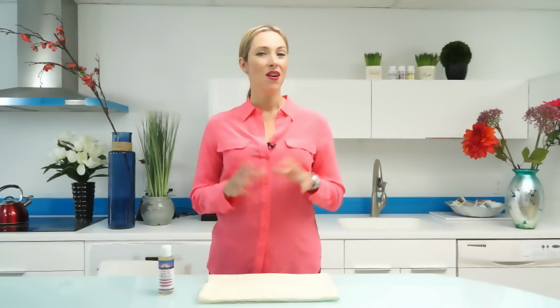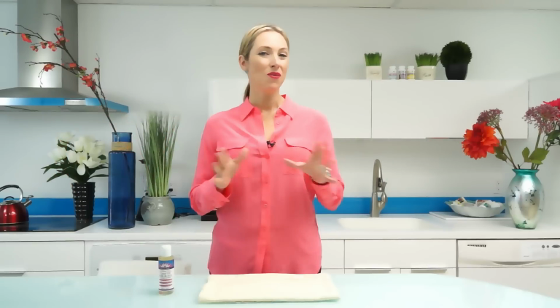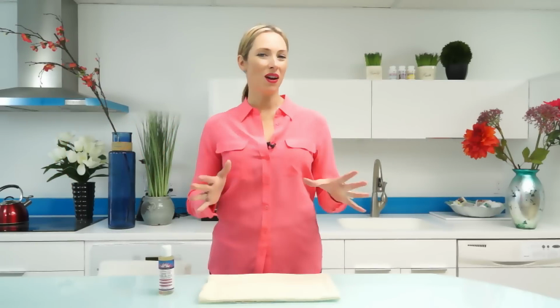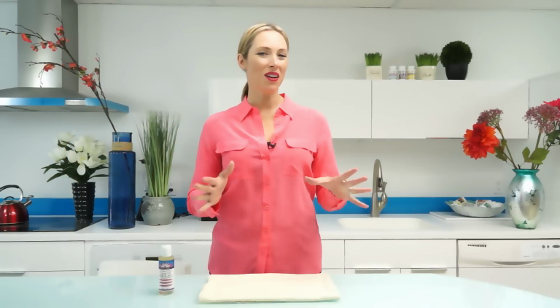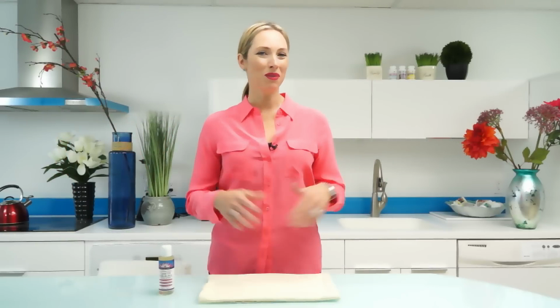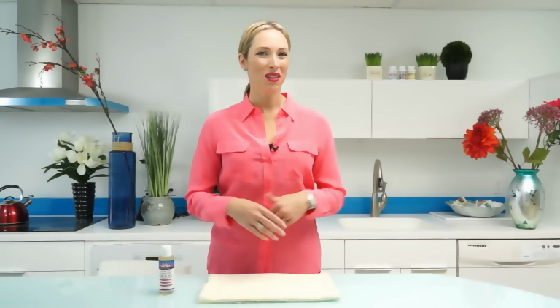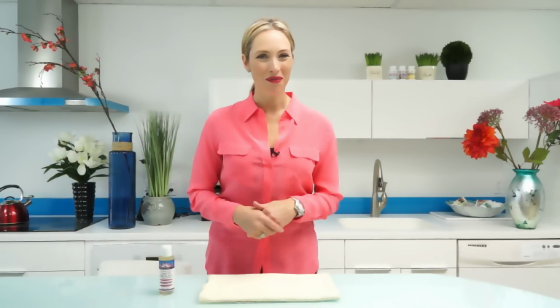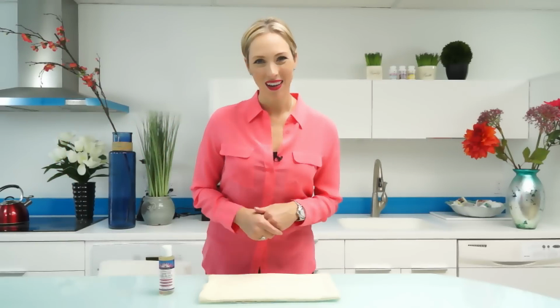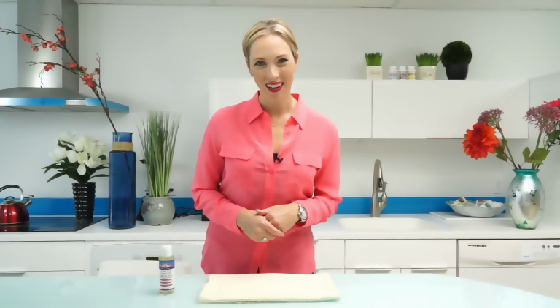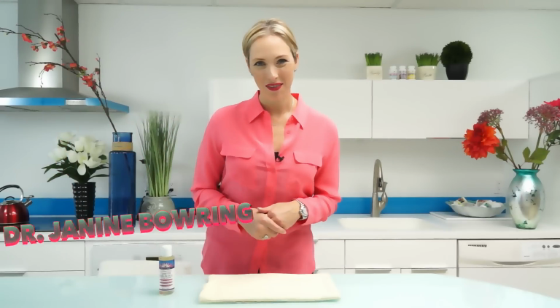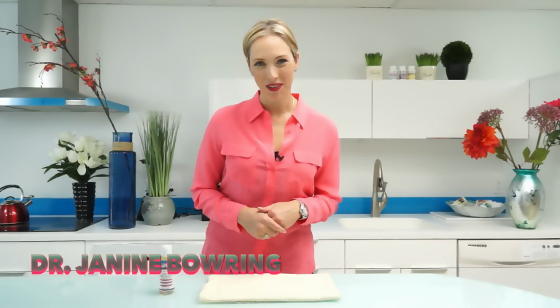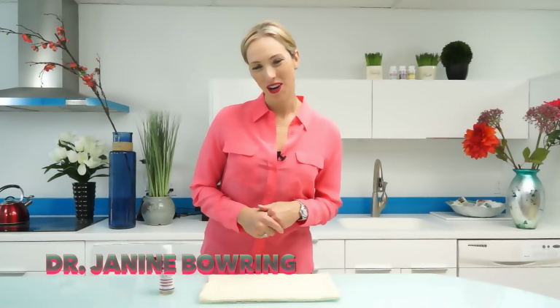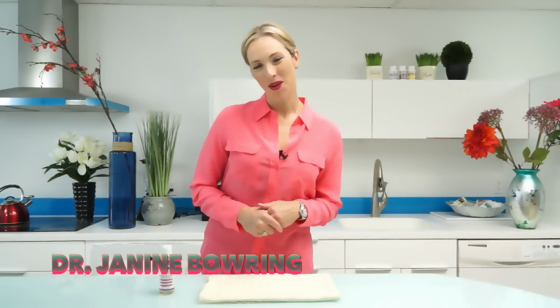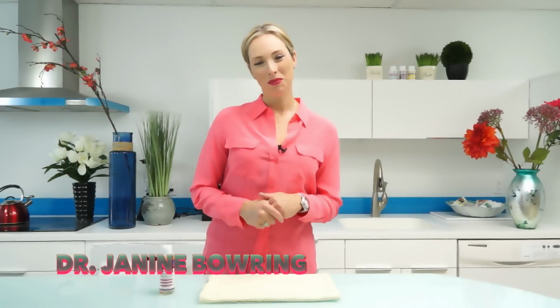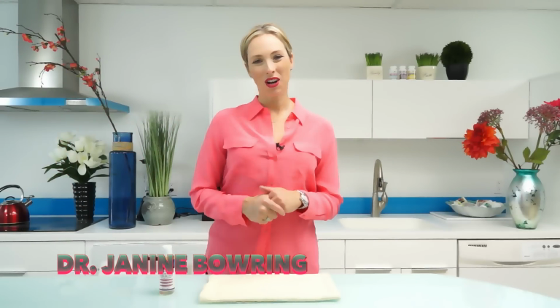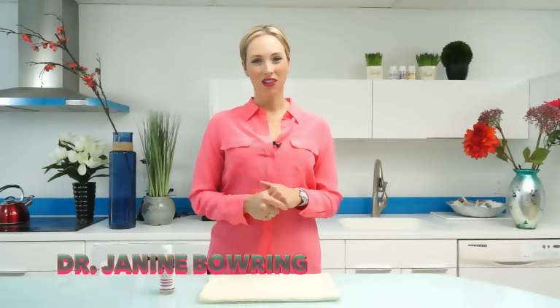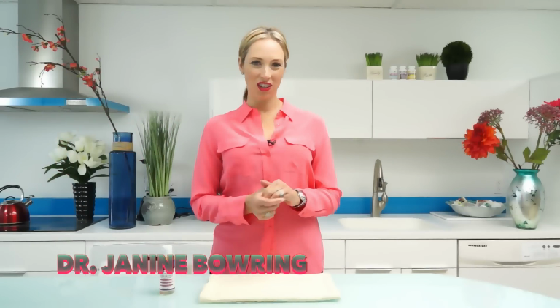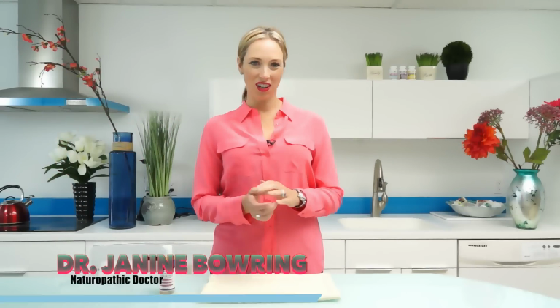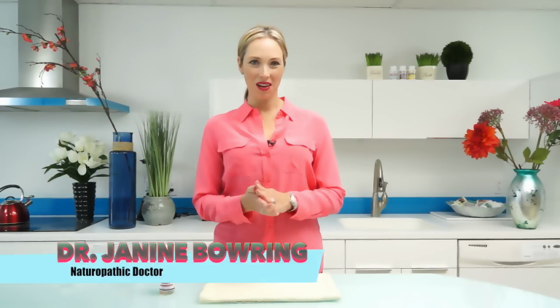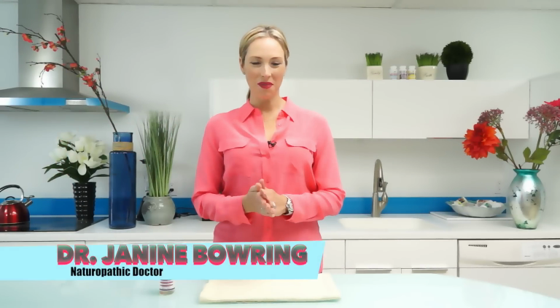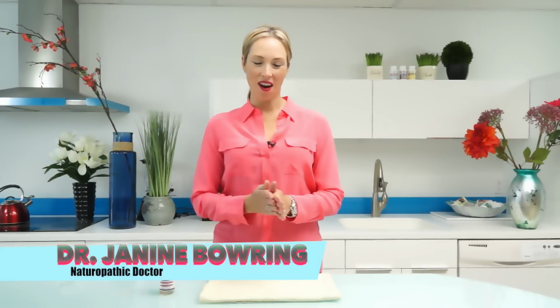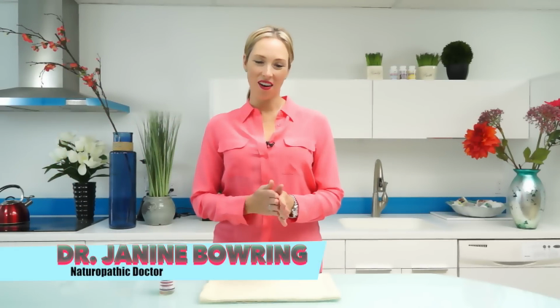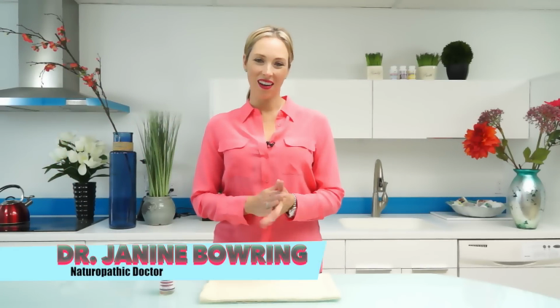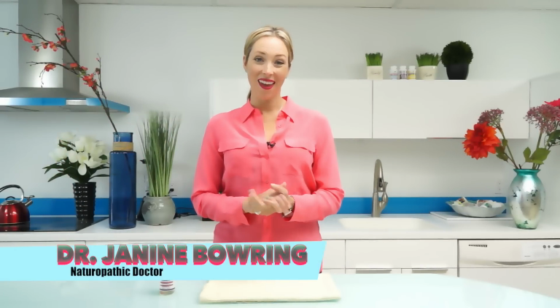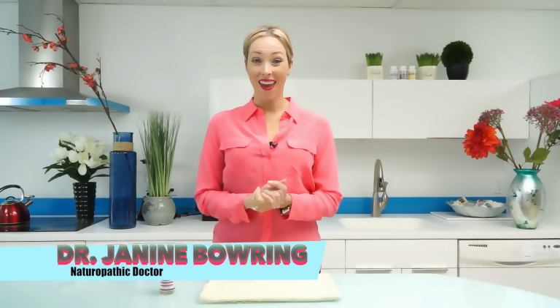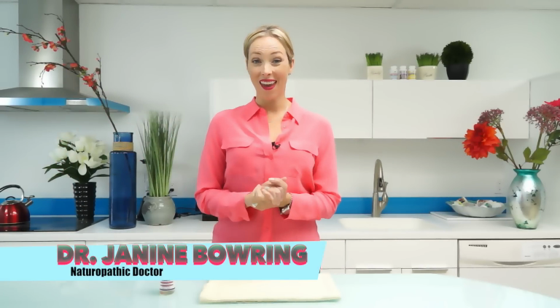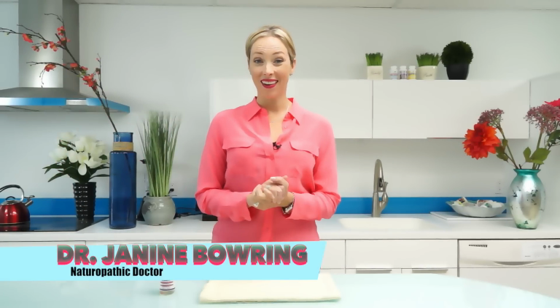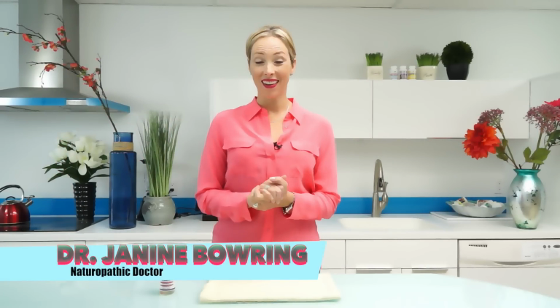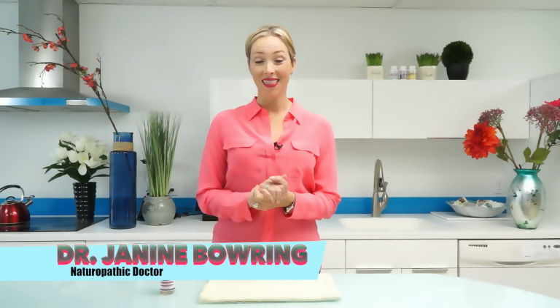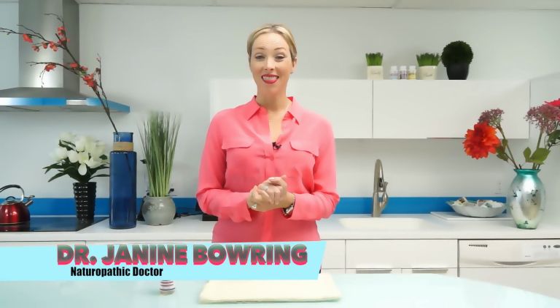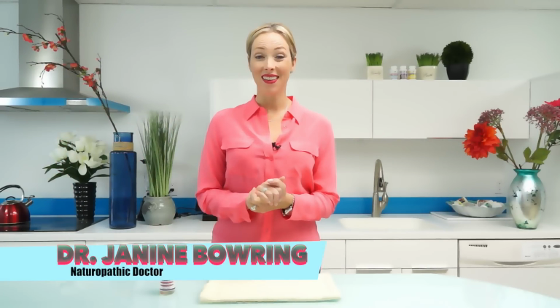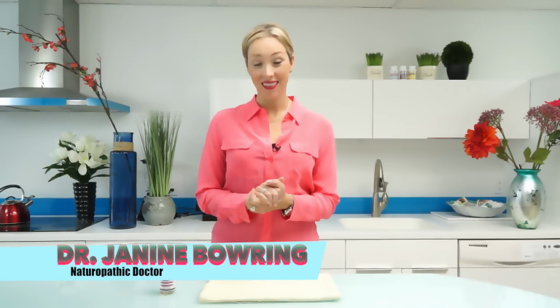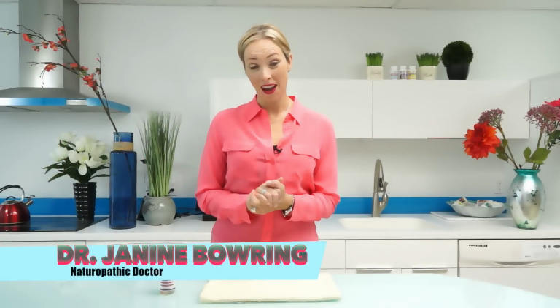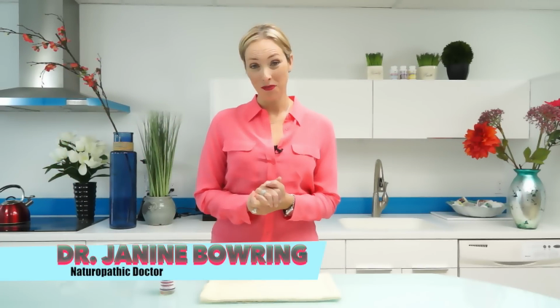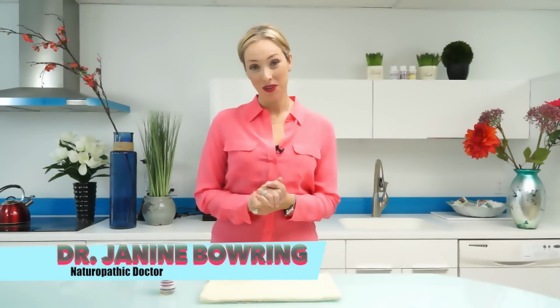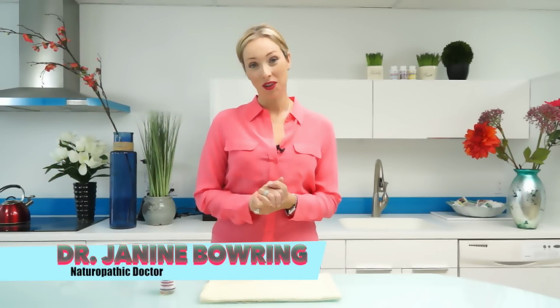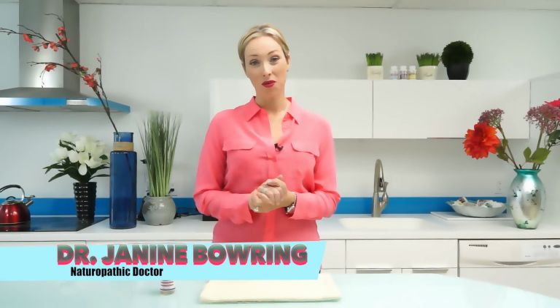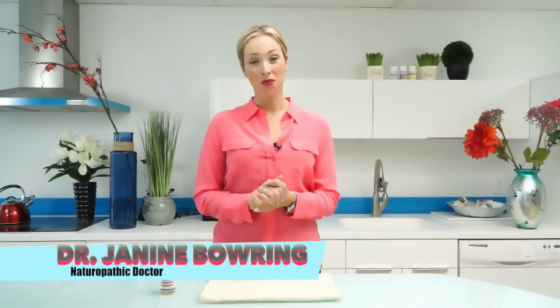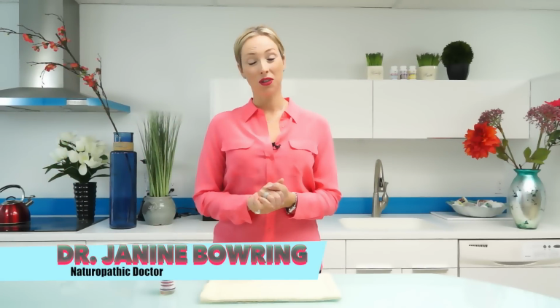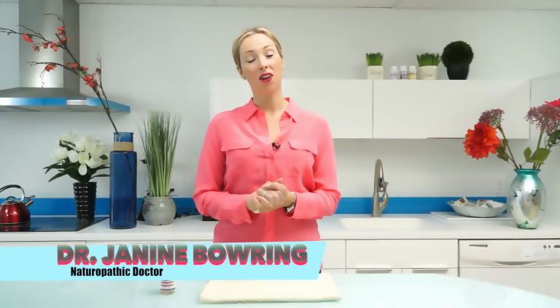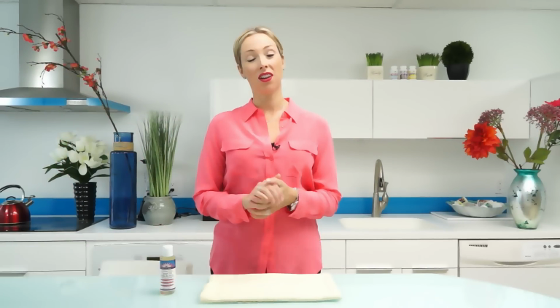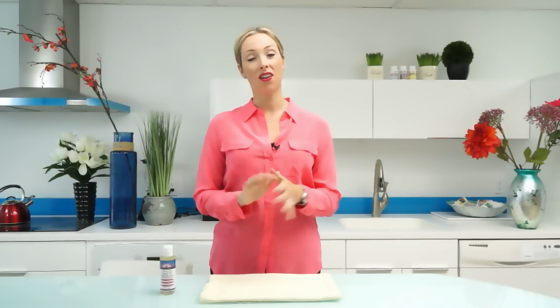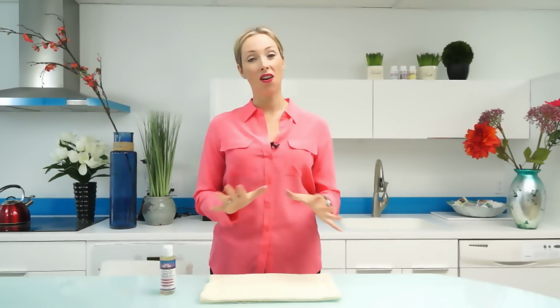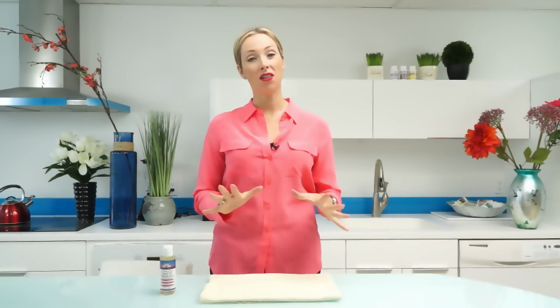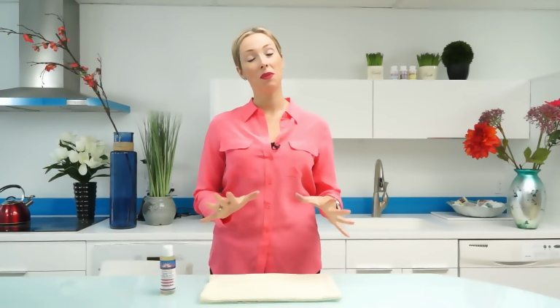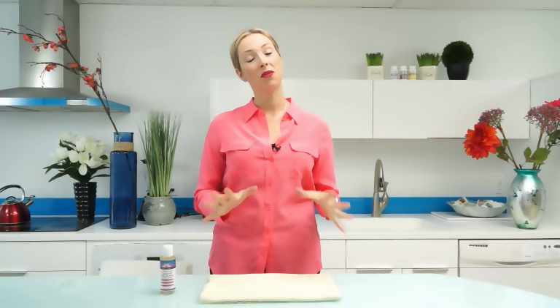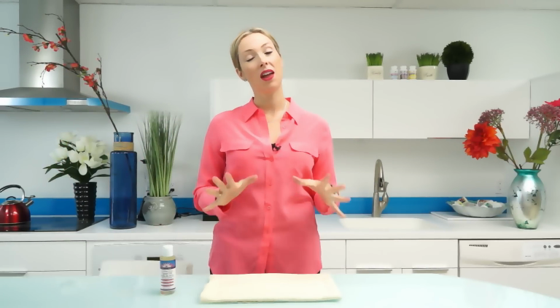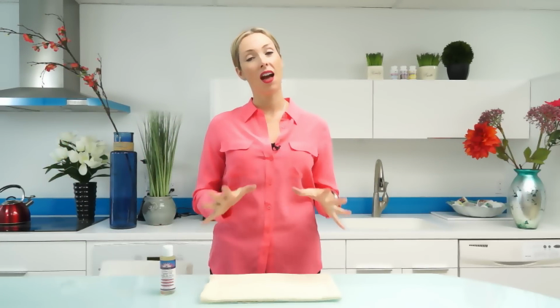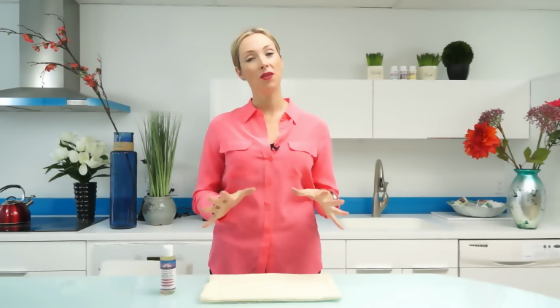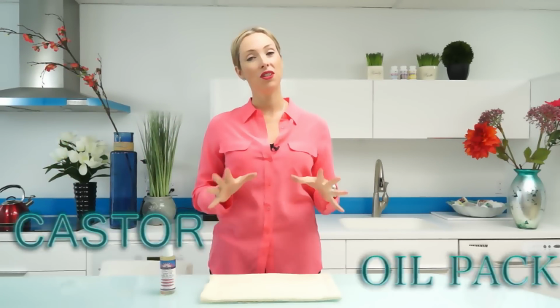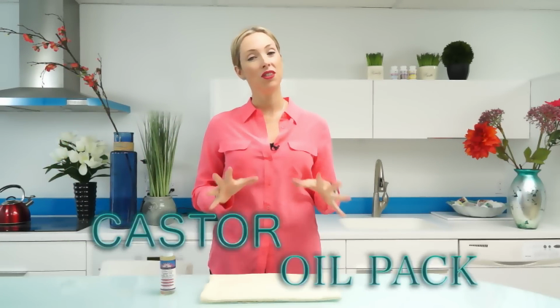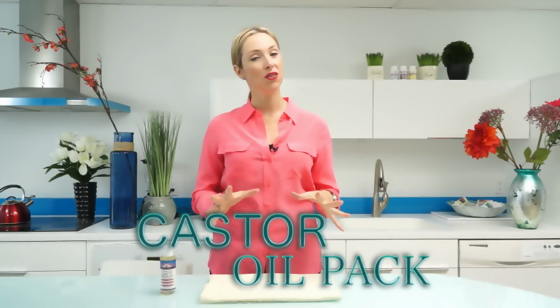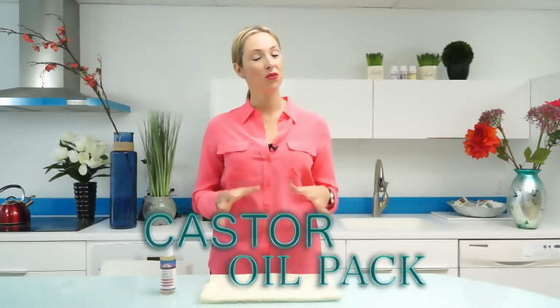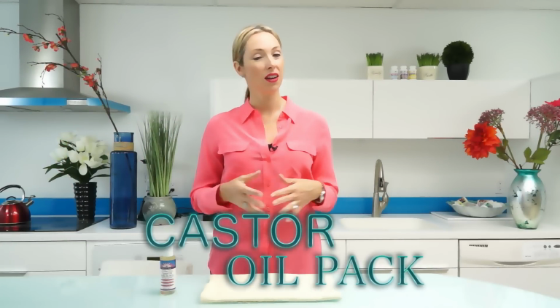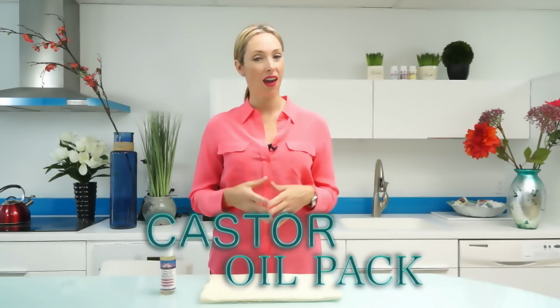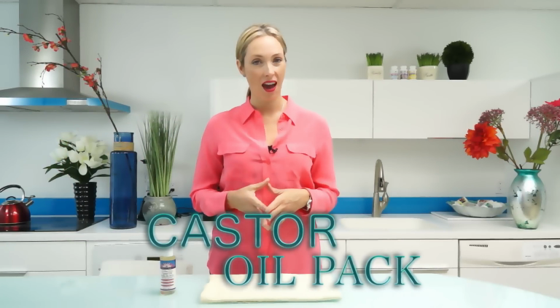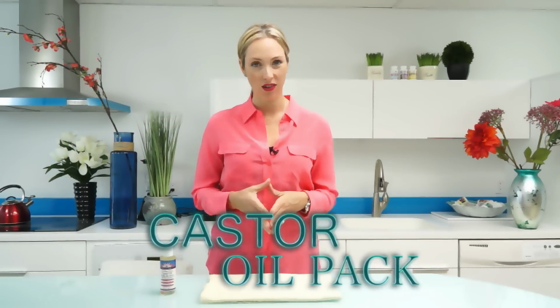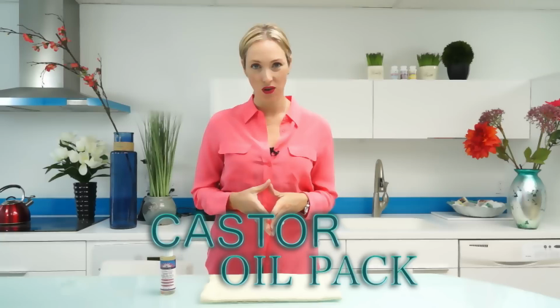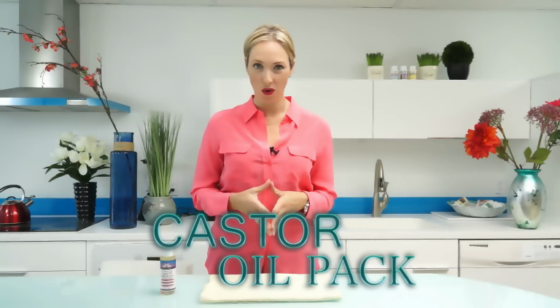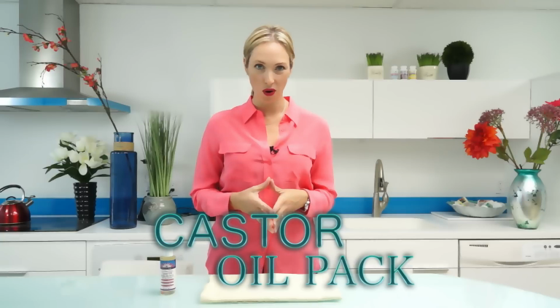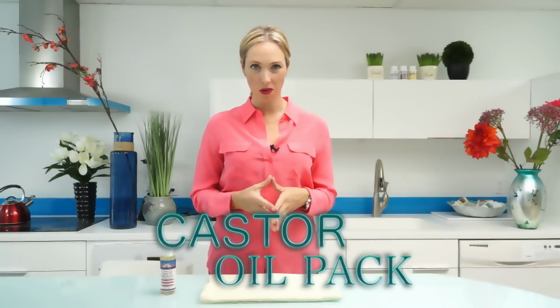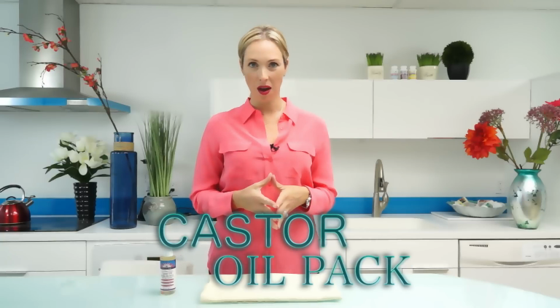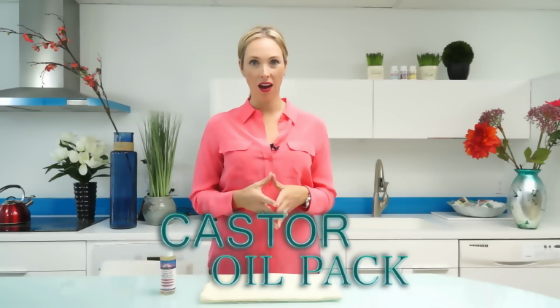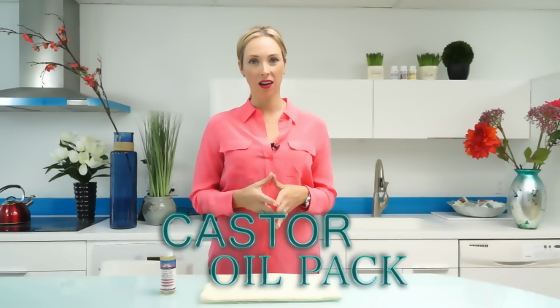Welcome to the Vital Life Show. I'm Dr. Janine Bowring and in this episode we're talking all about how to do a castor oil pack.